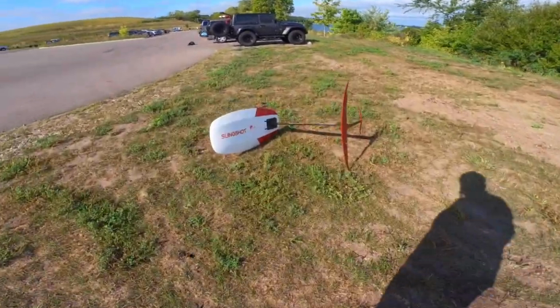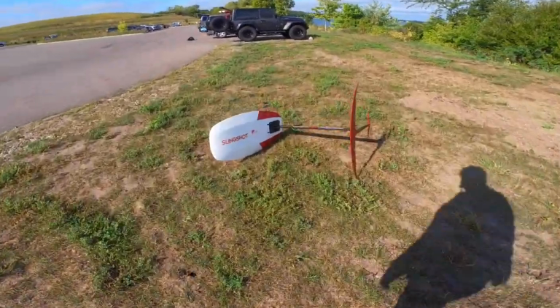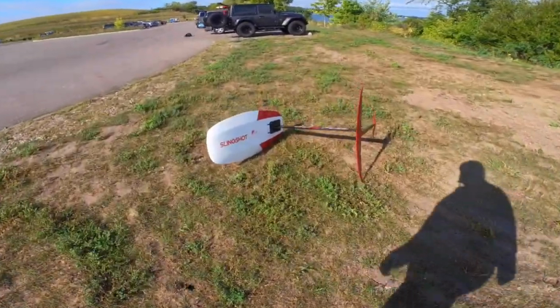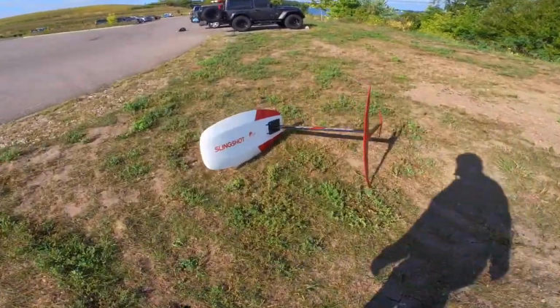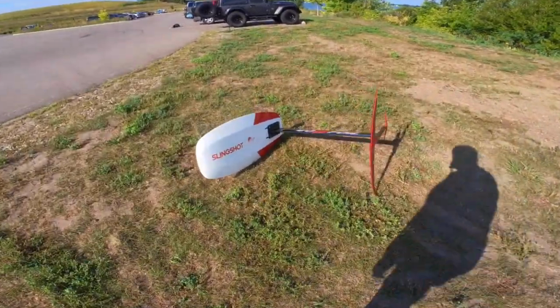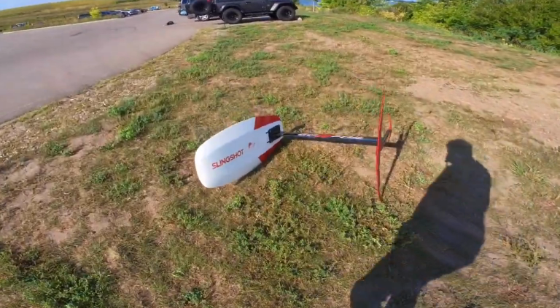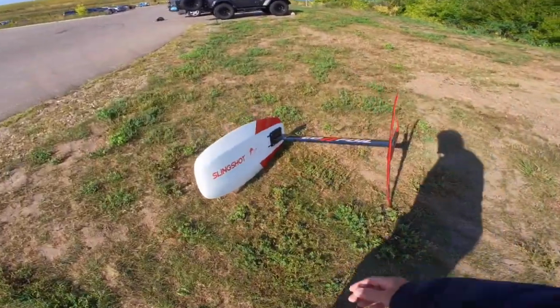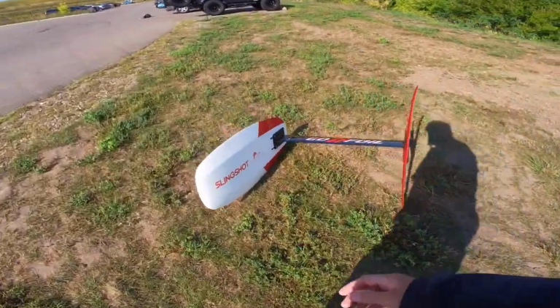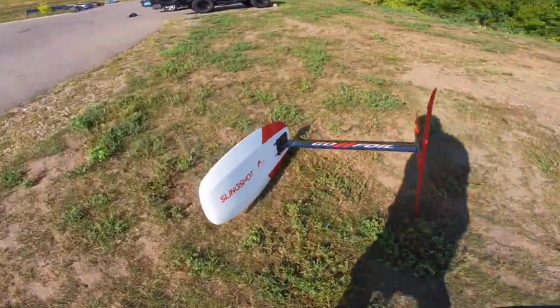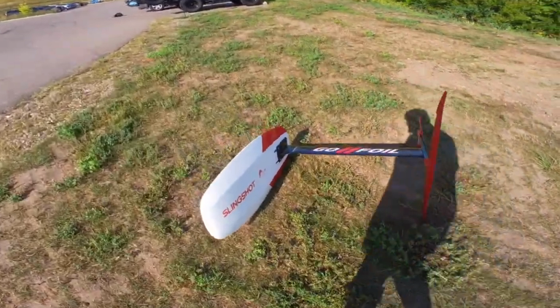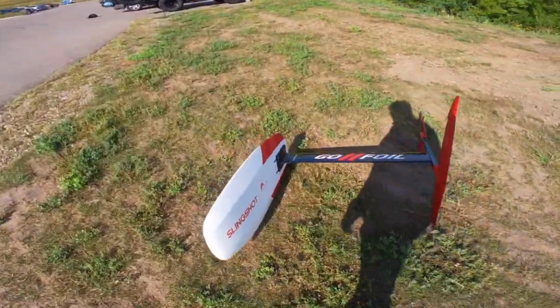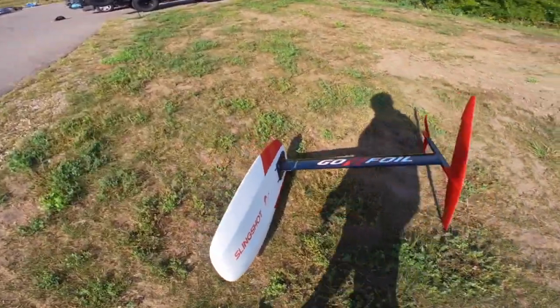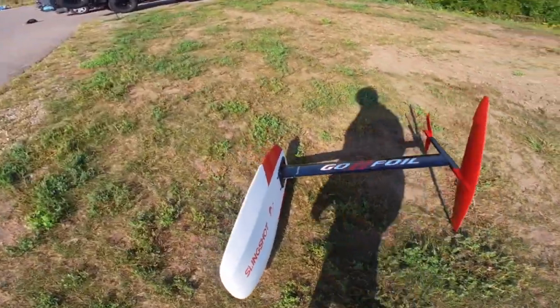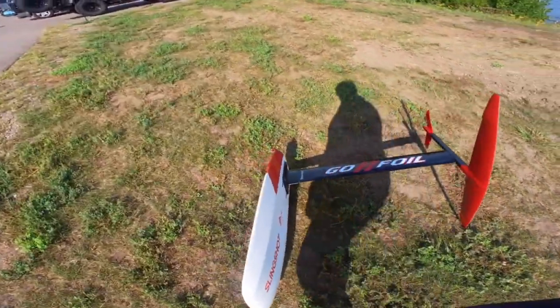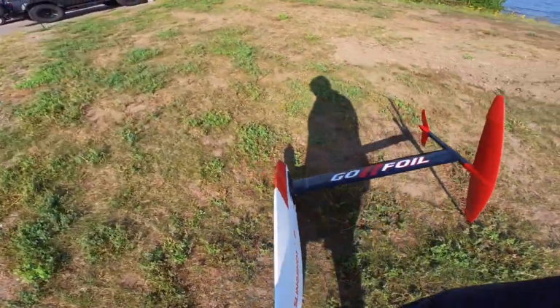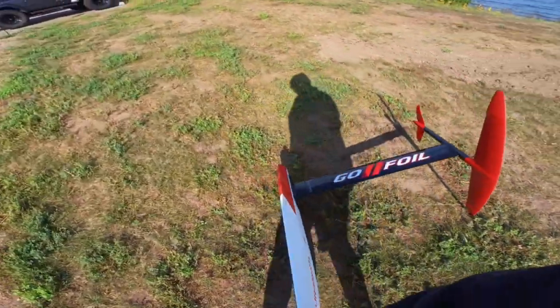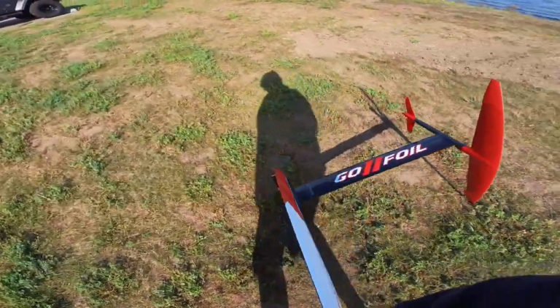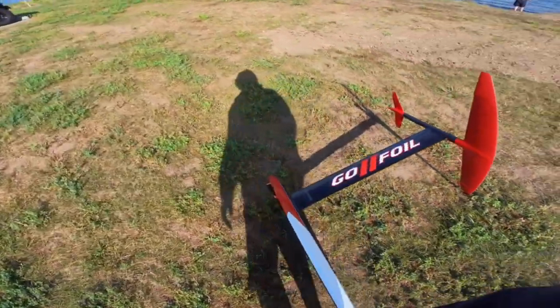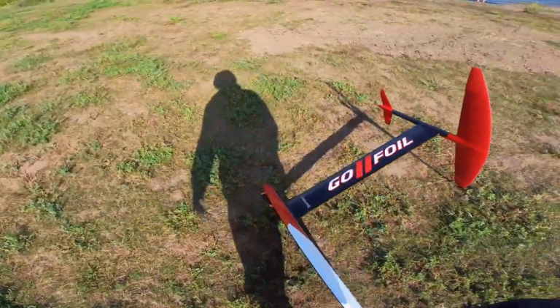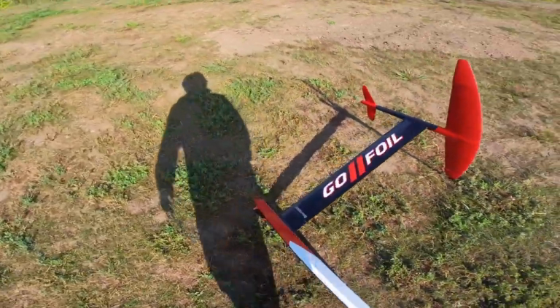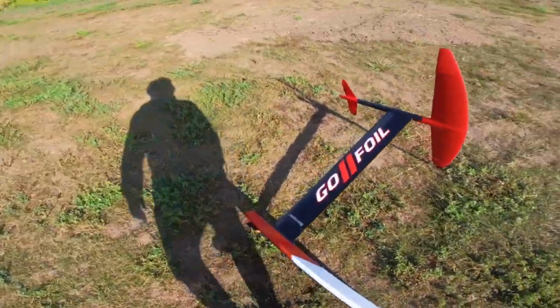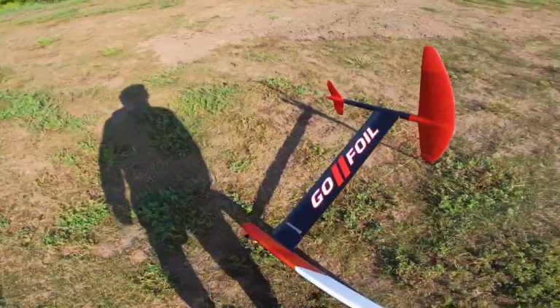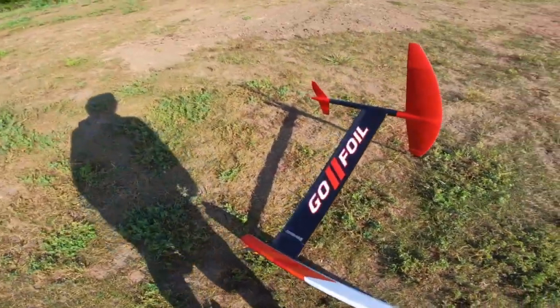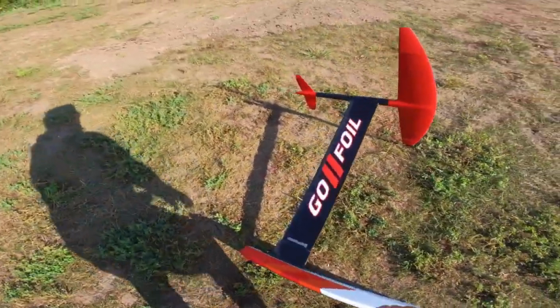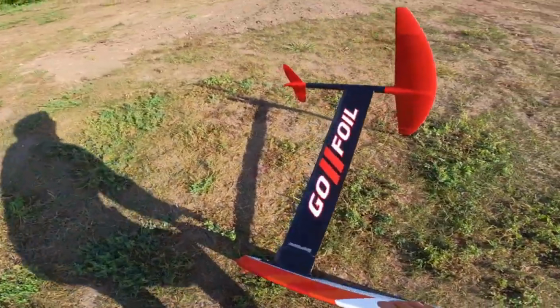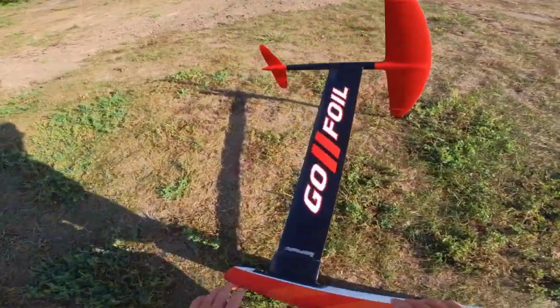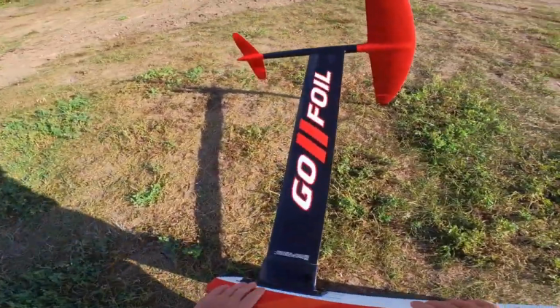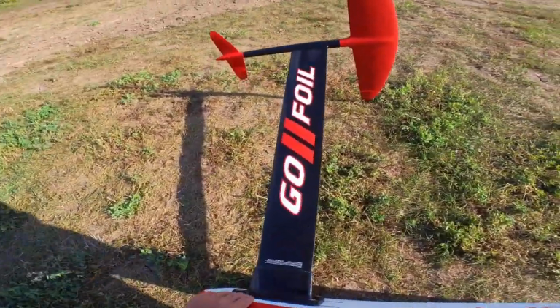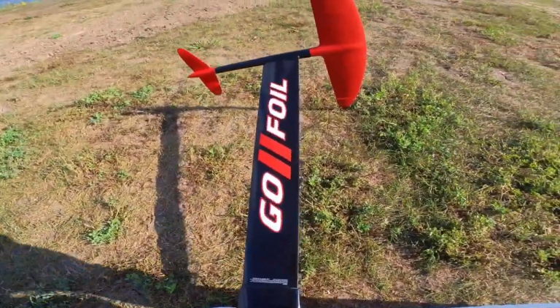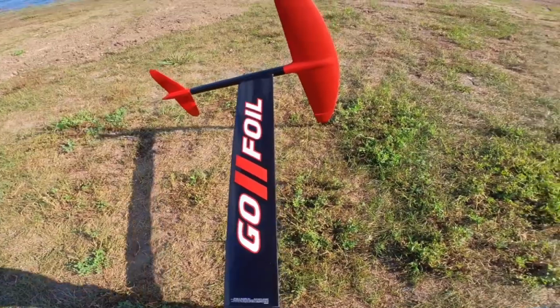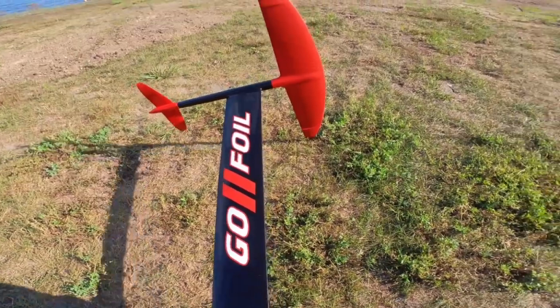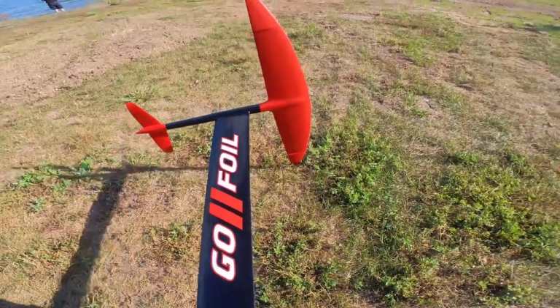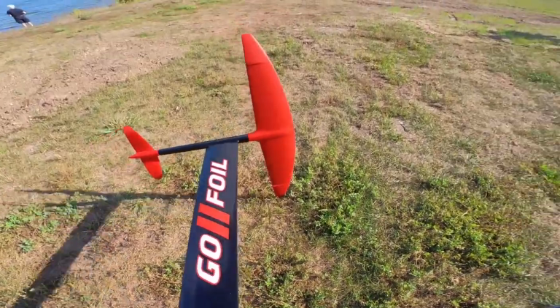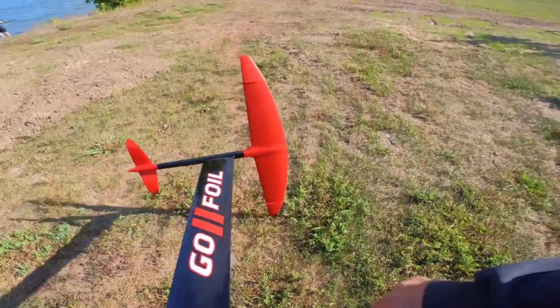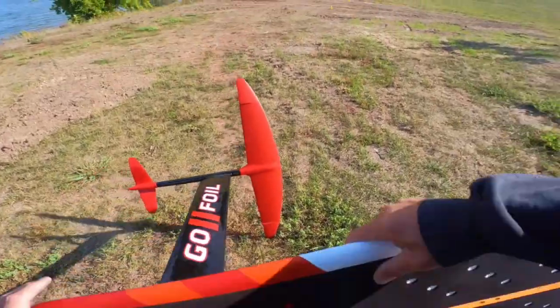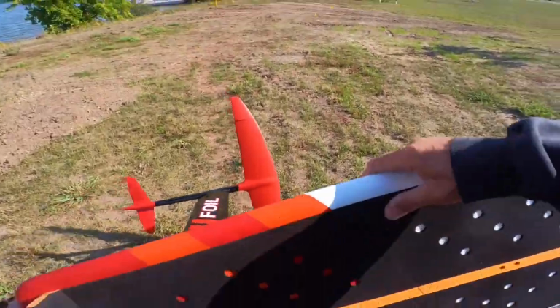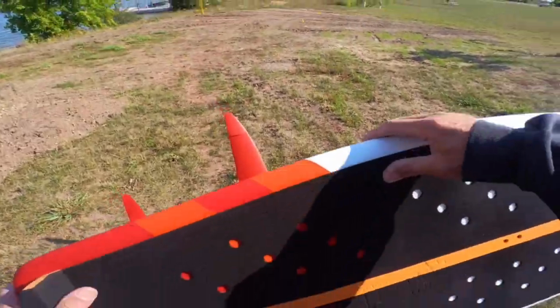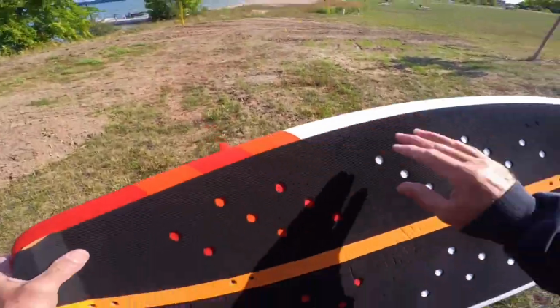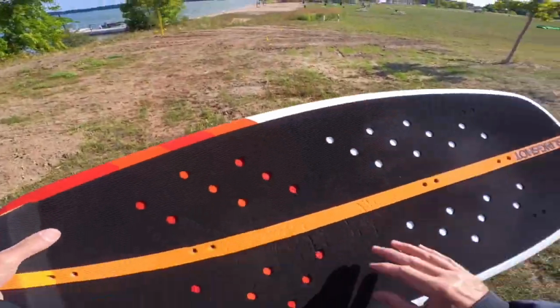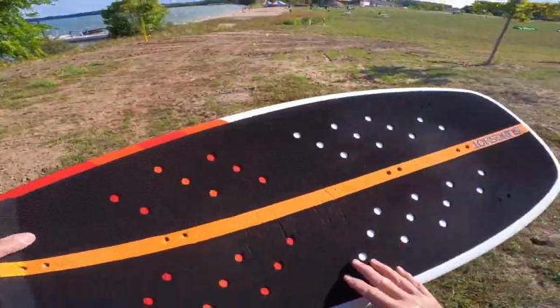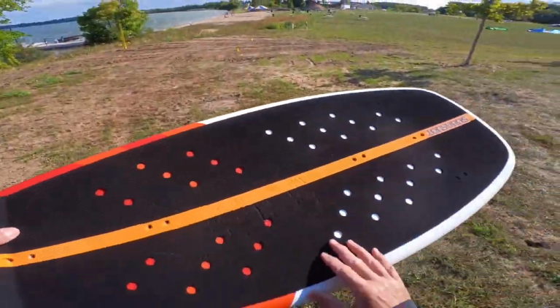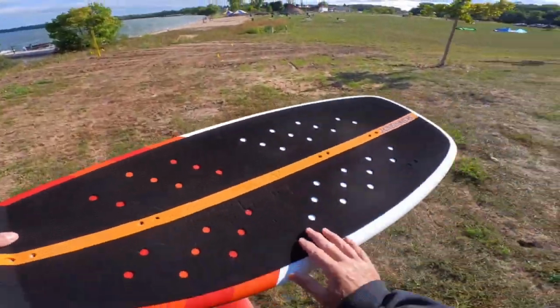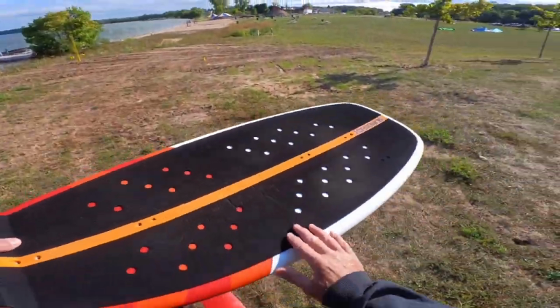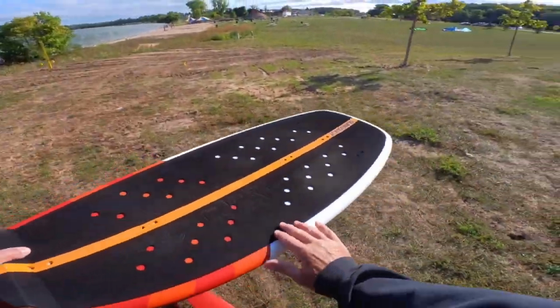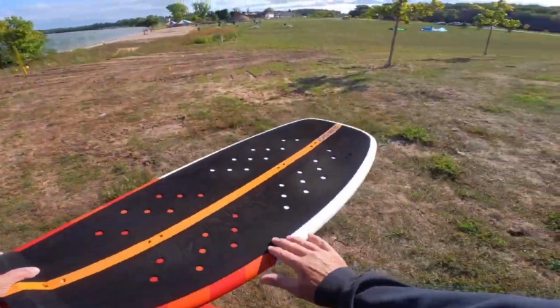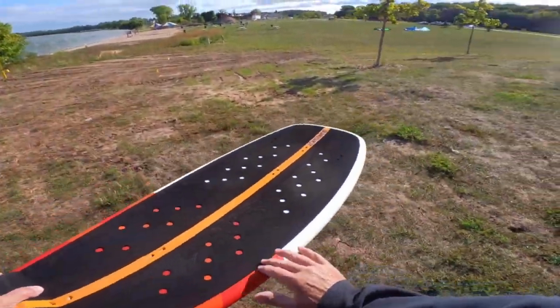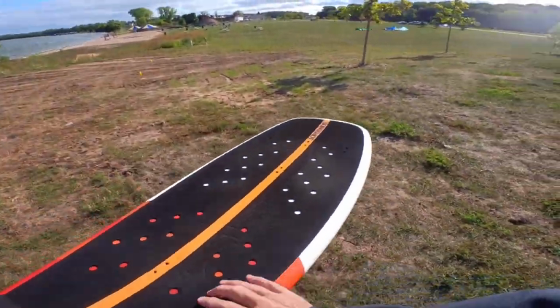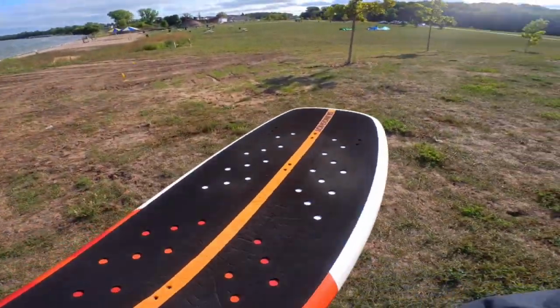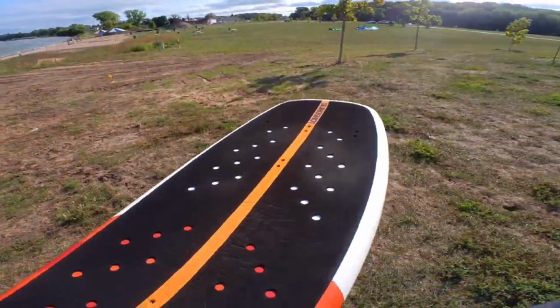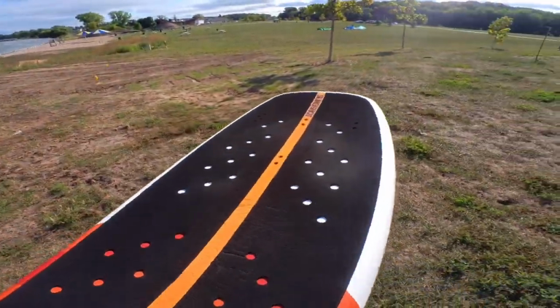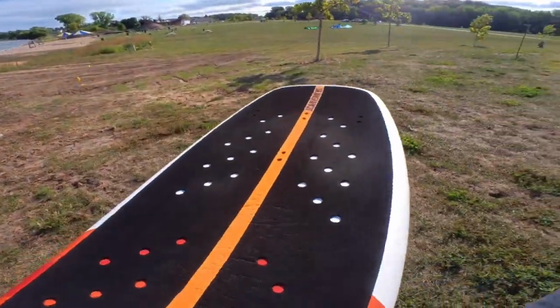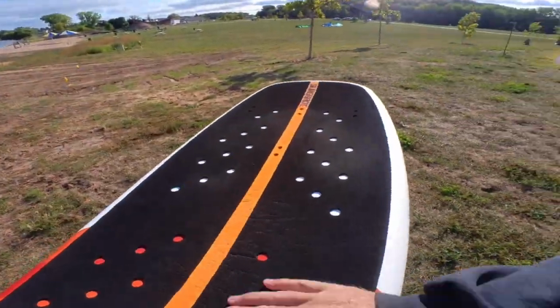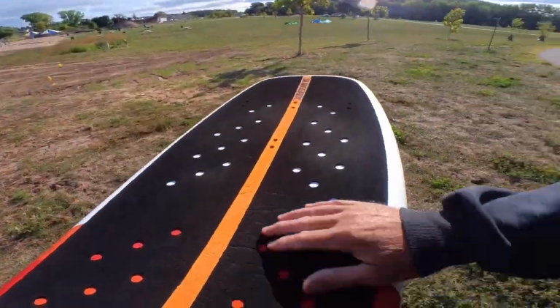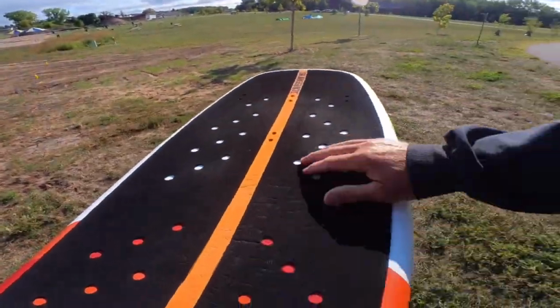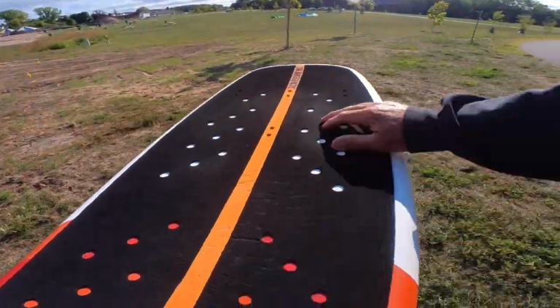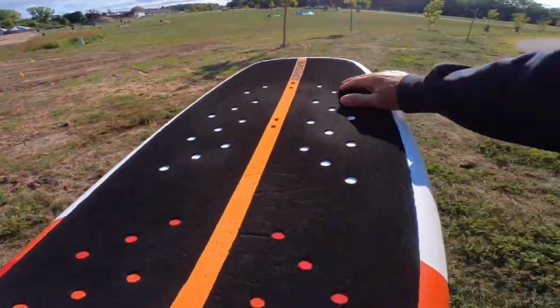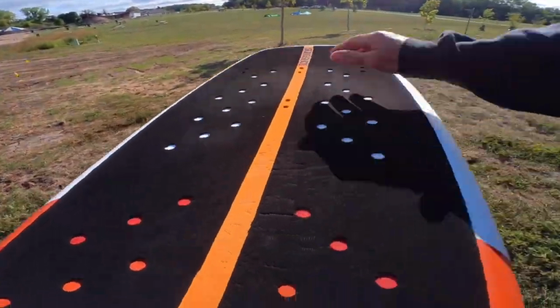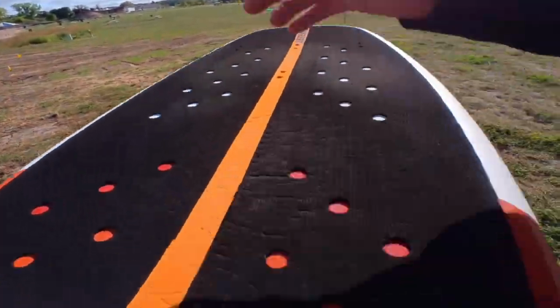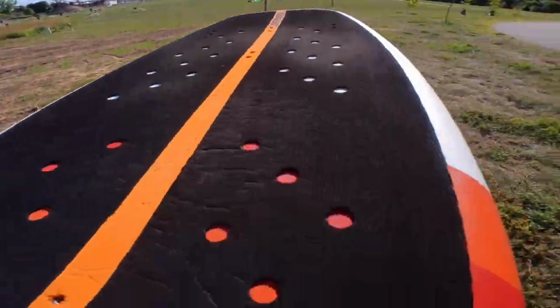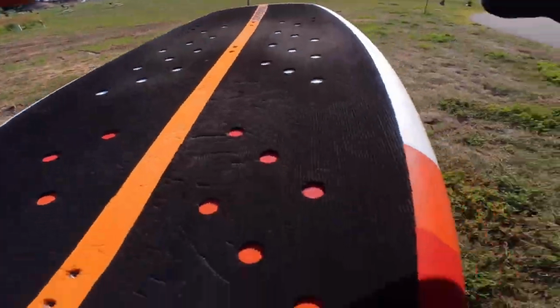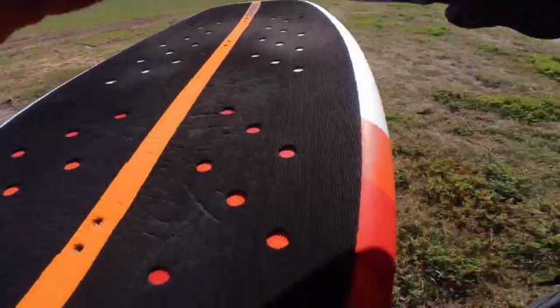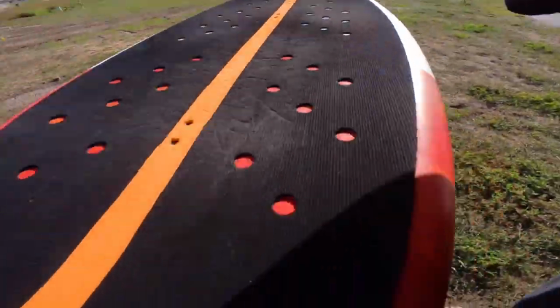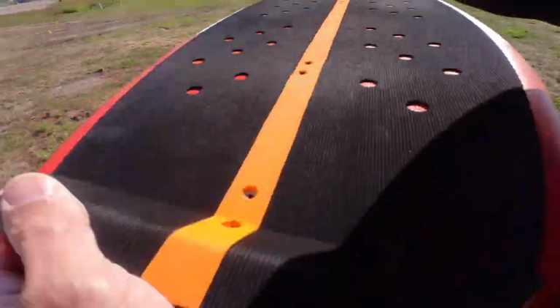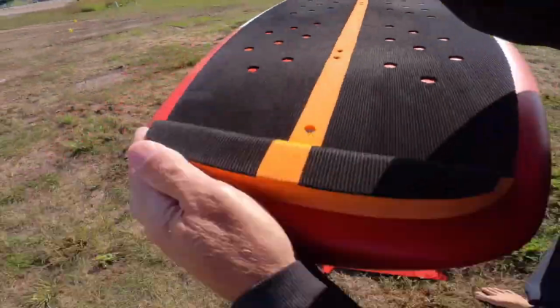I can't remember where we left off, but I think we were talking about the deck — and there it is in the light, look at that.